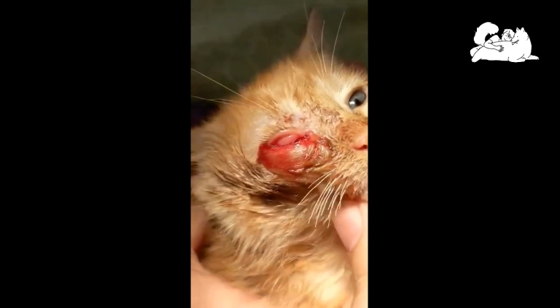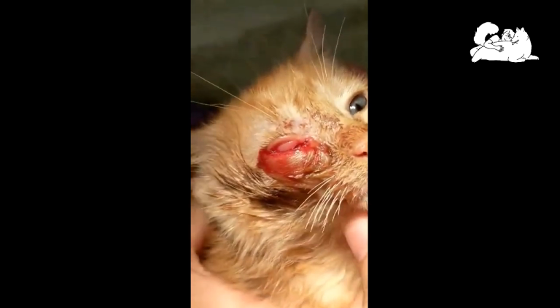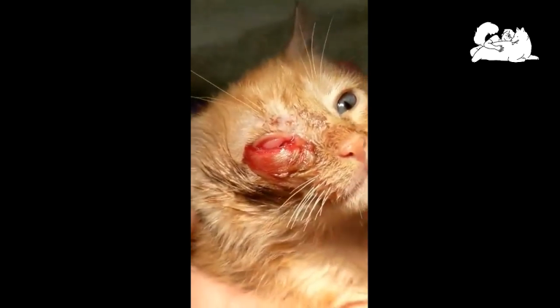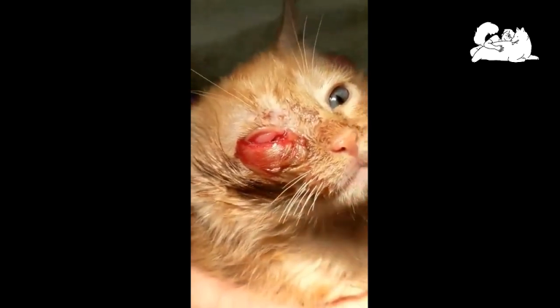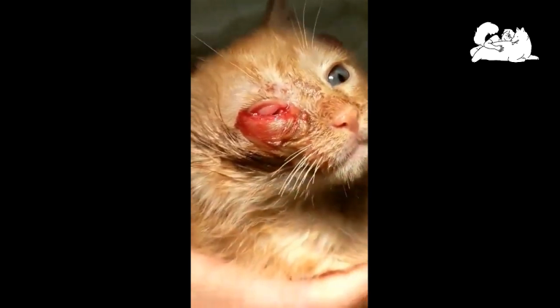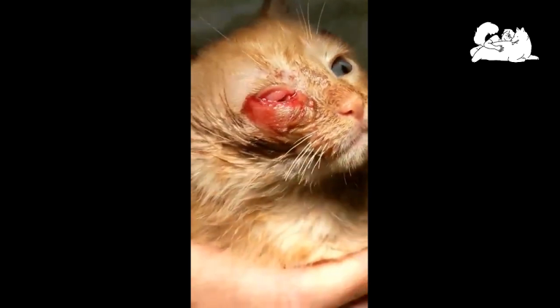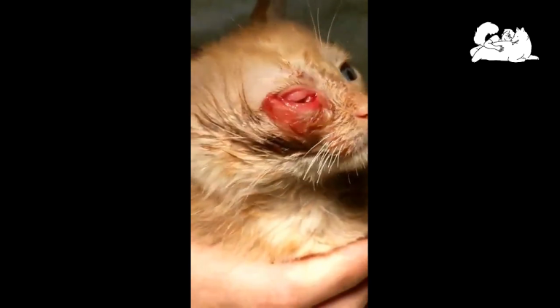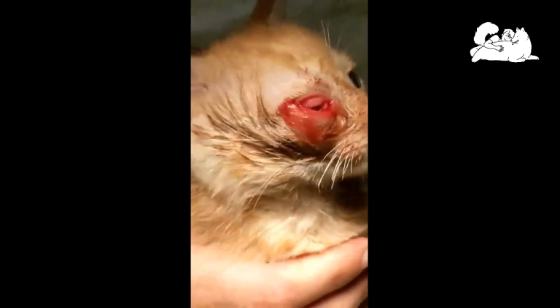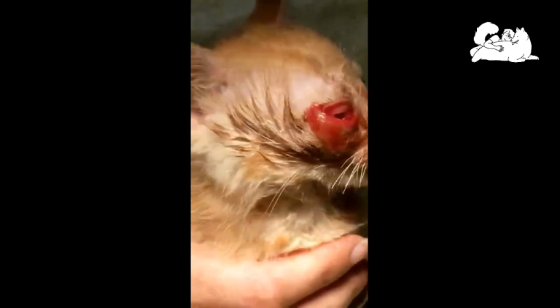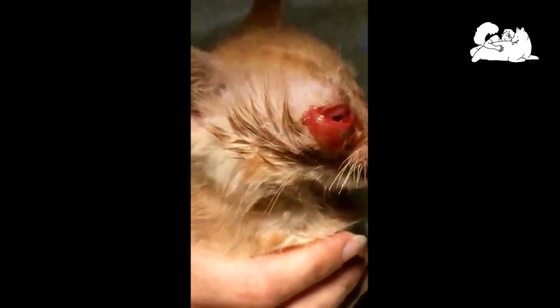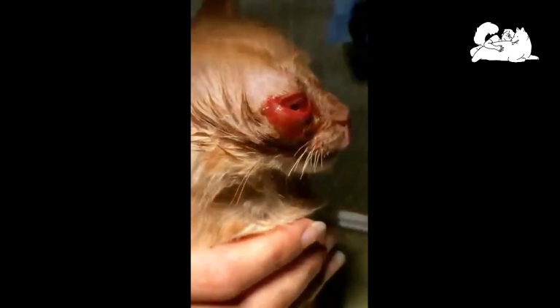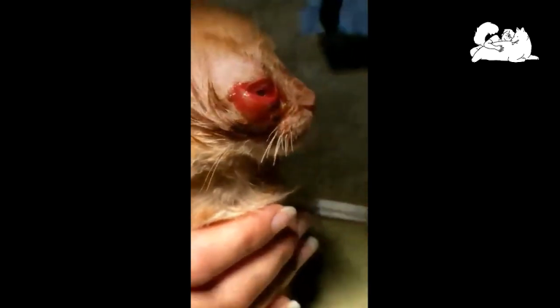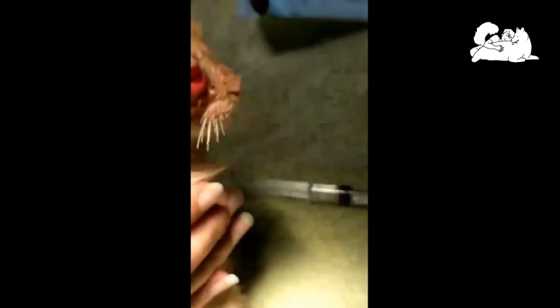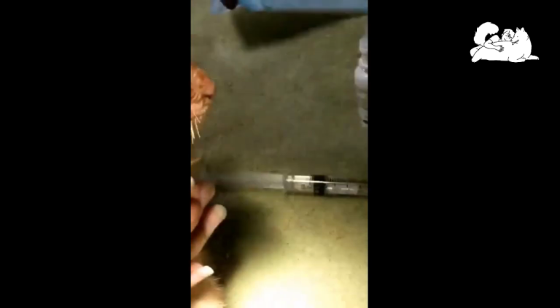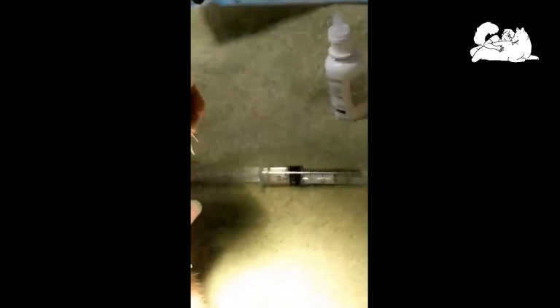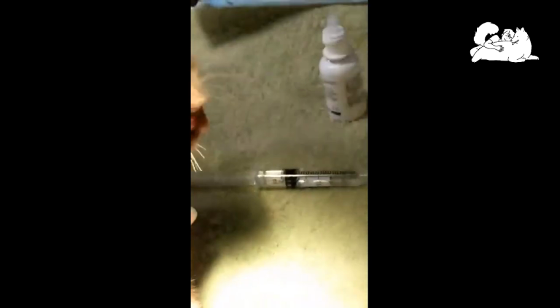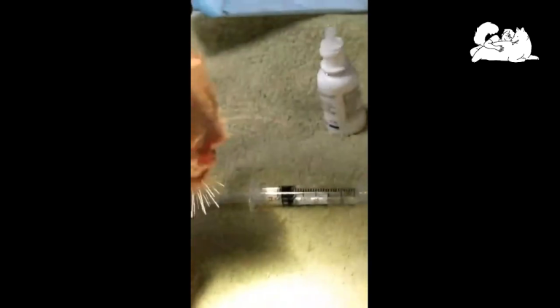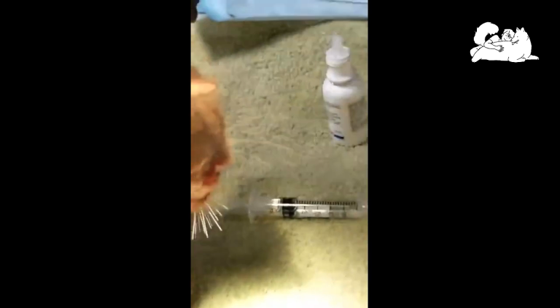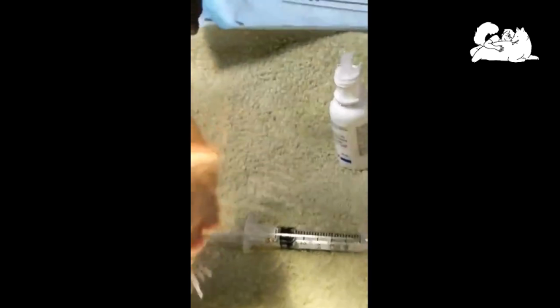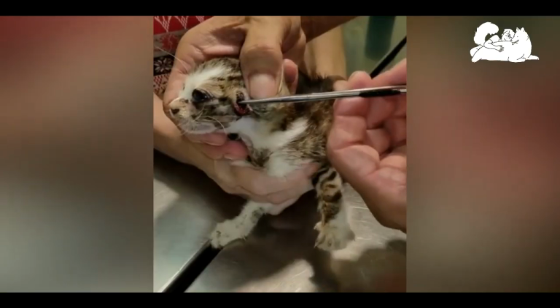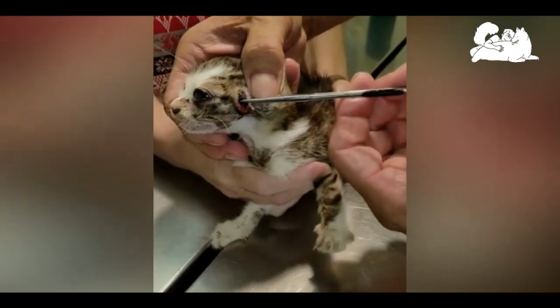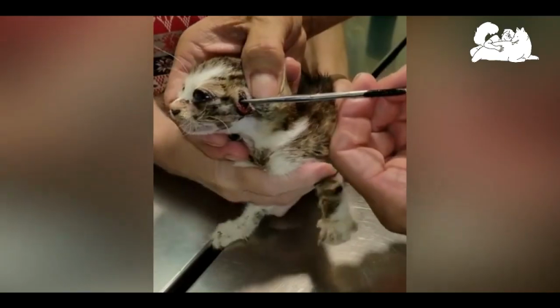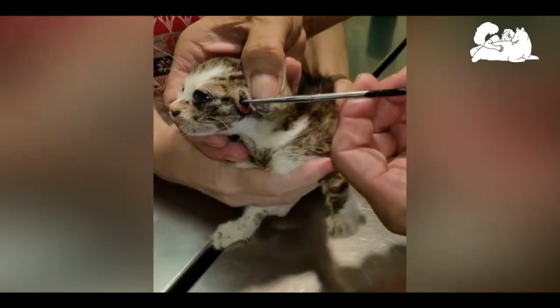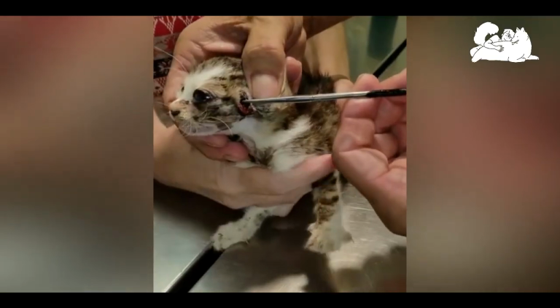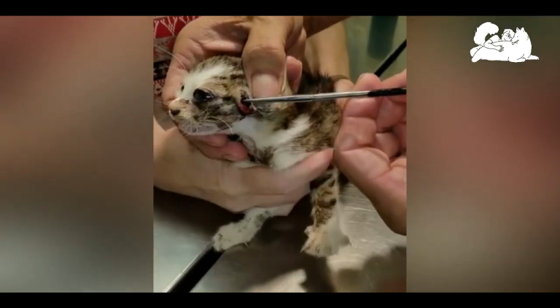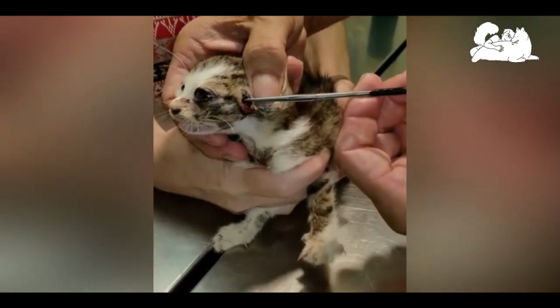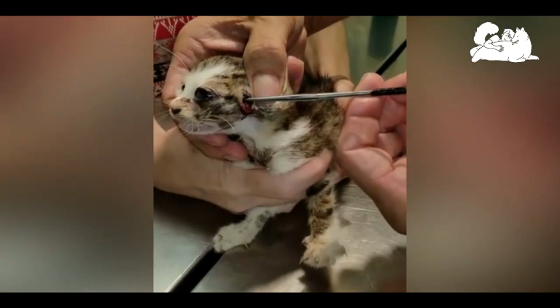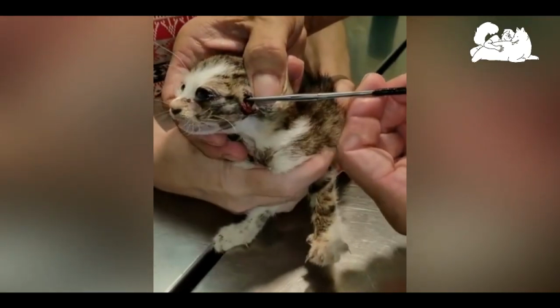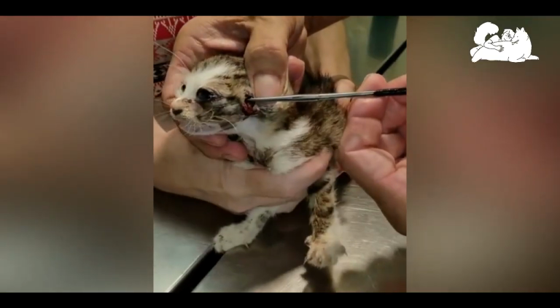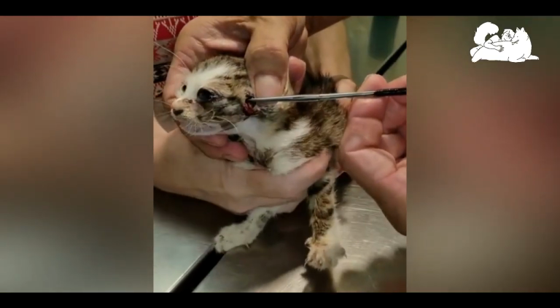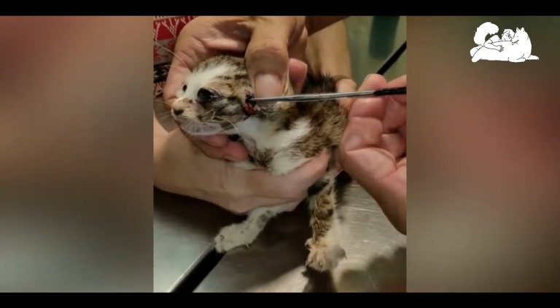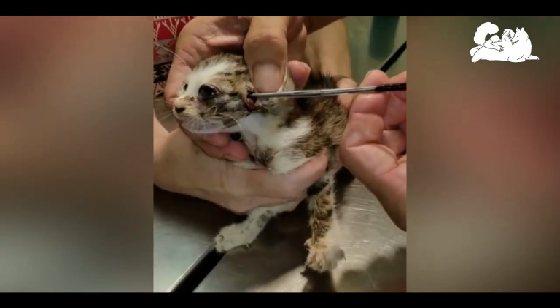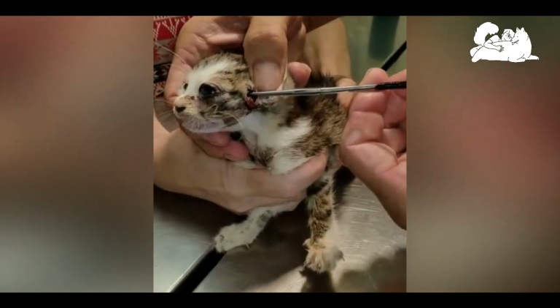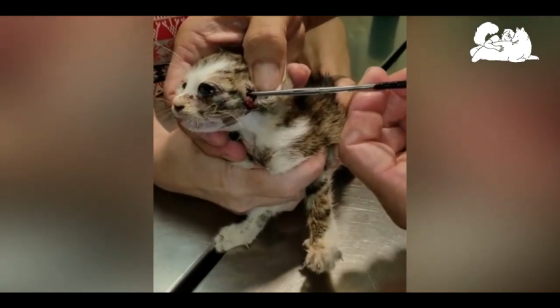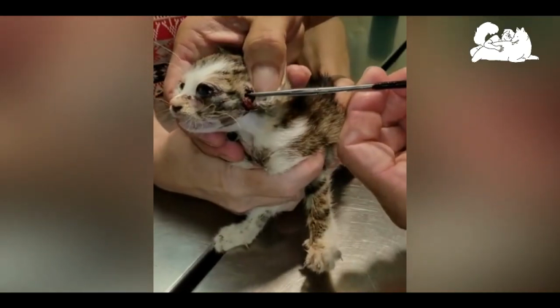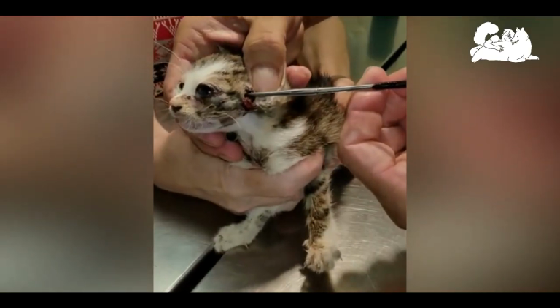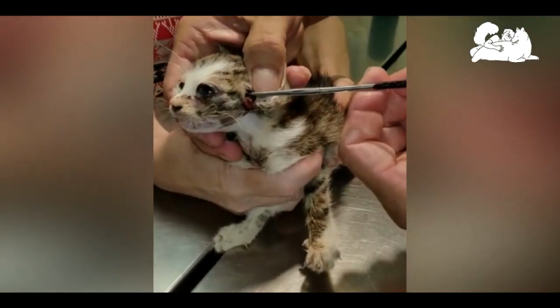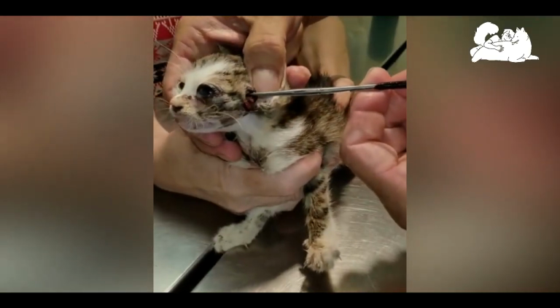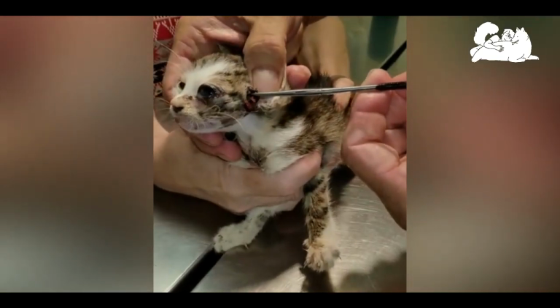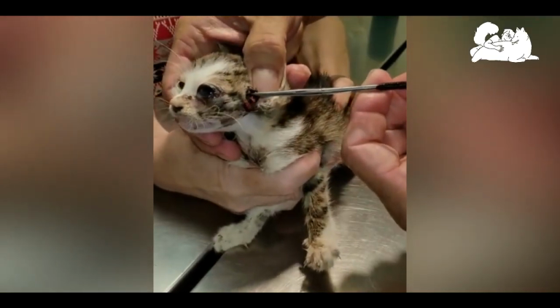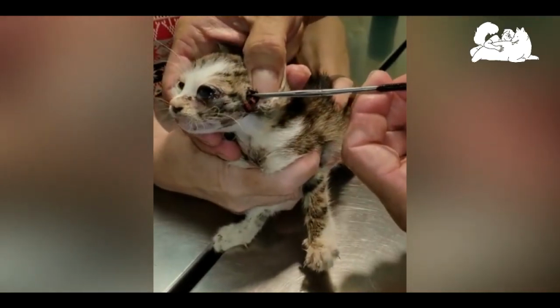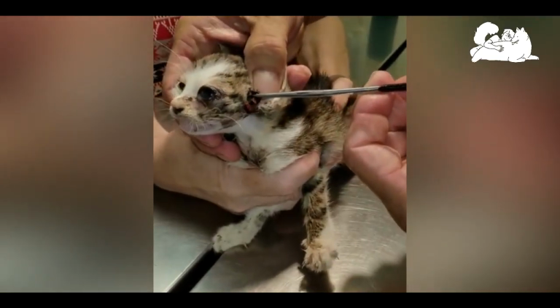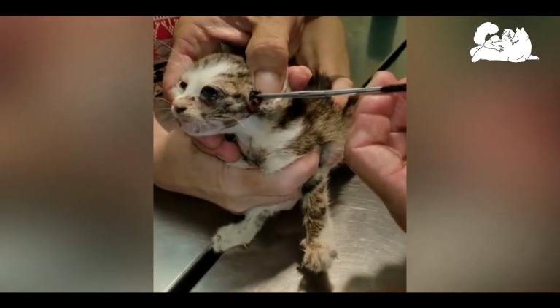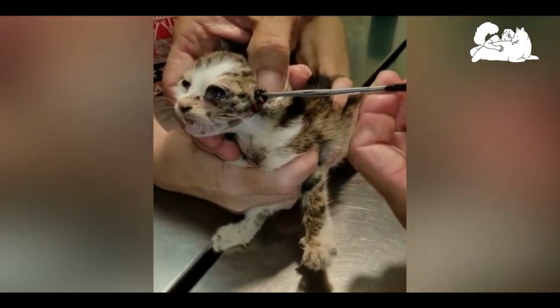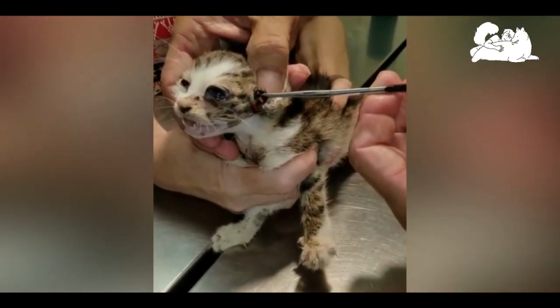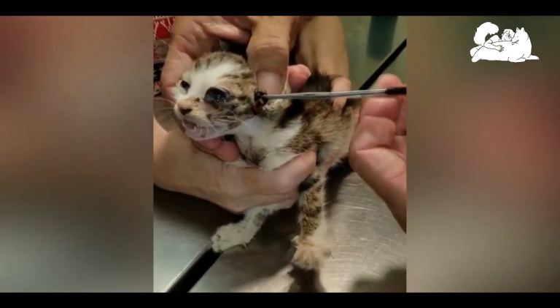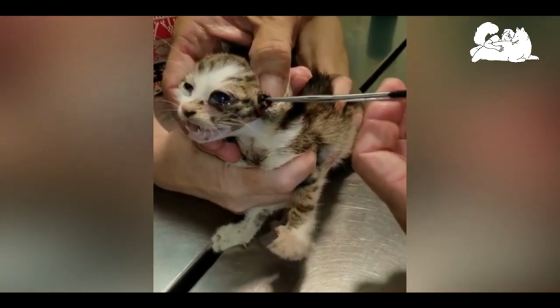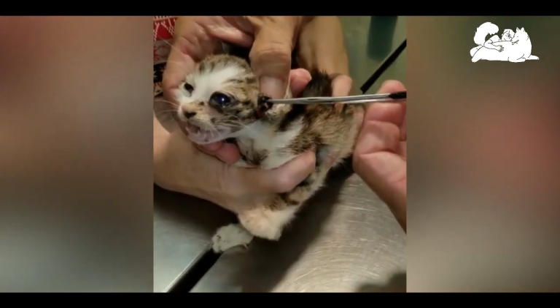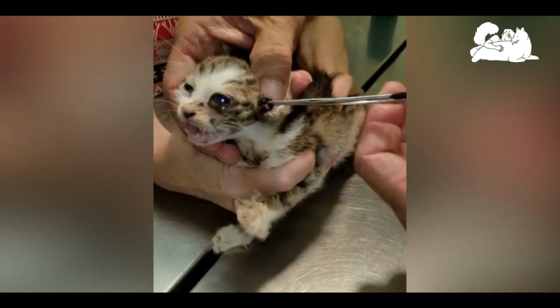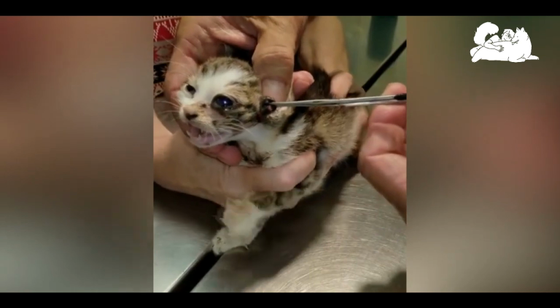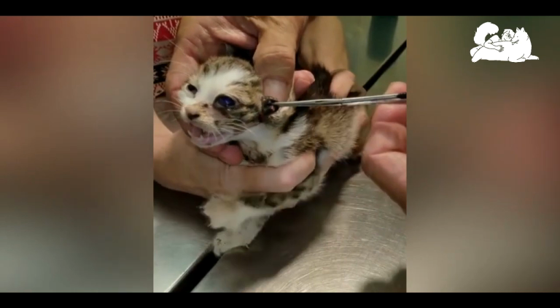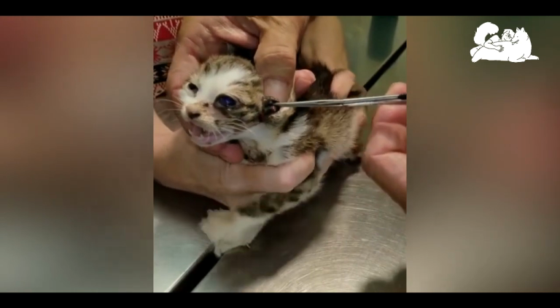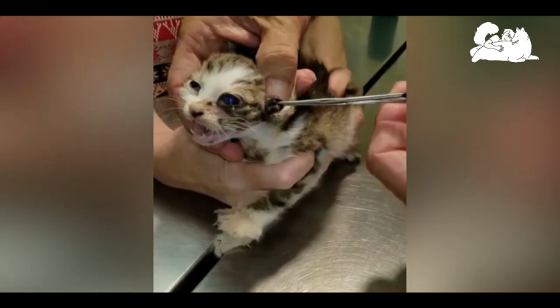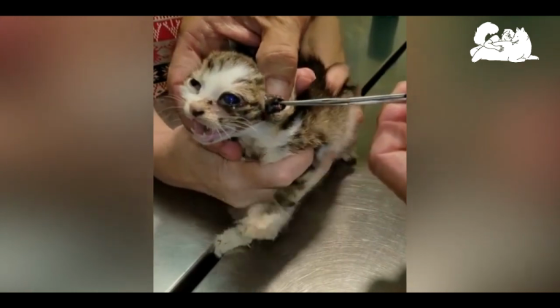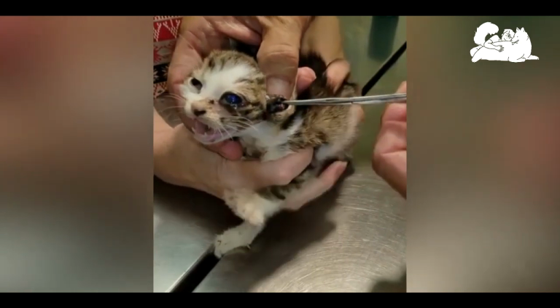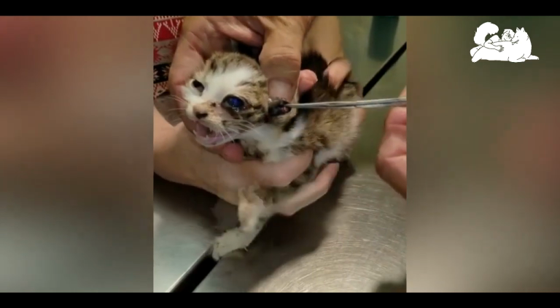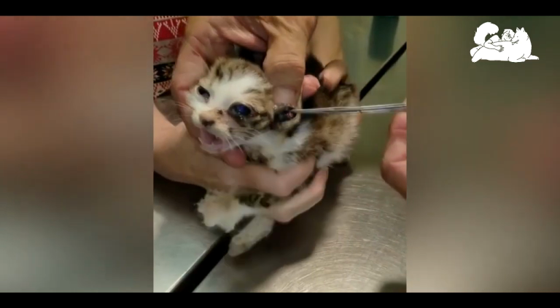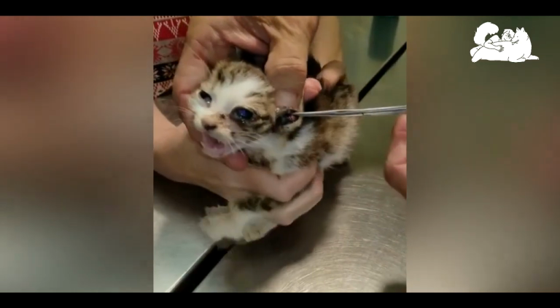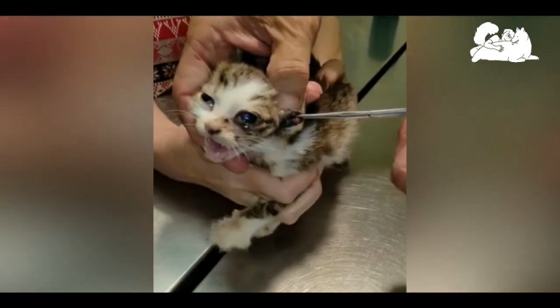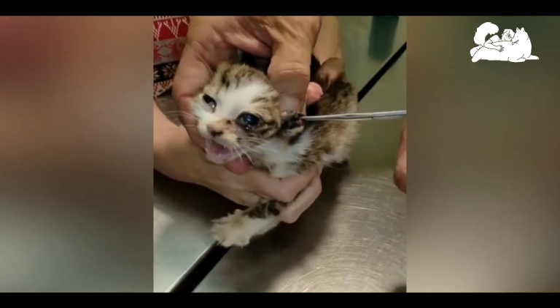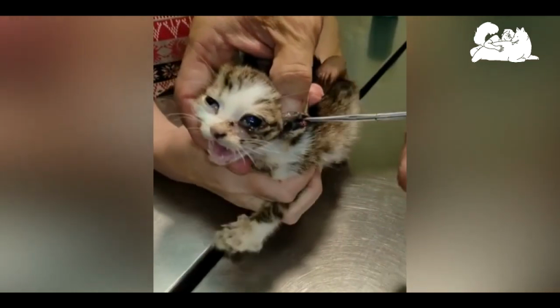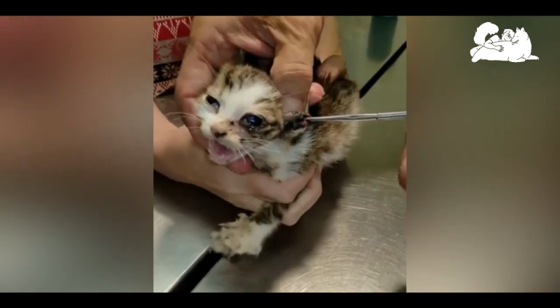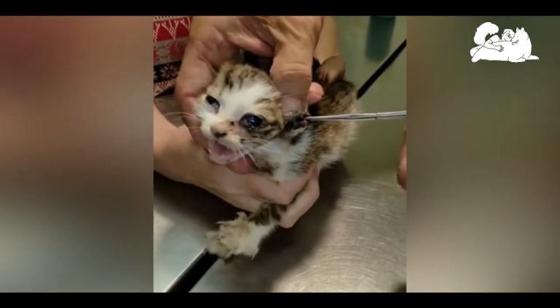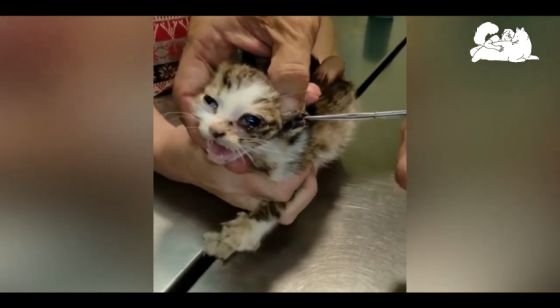The mature maggots, which may be an inch long, then drop out of the rodent or rabbit host and pupate in the soil.